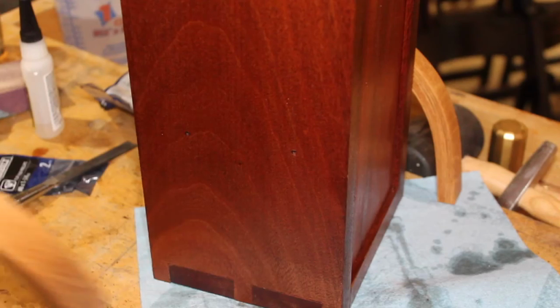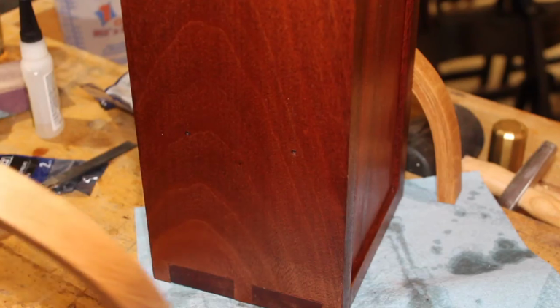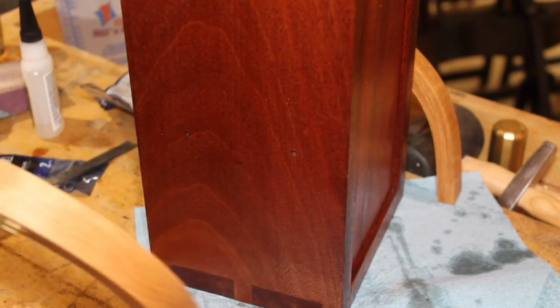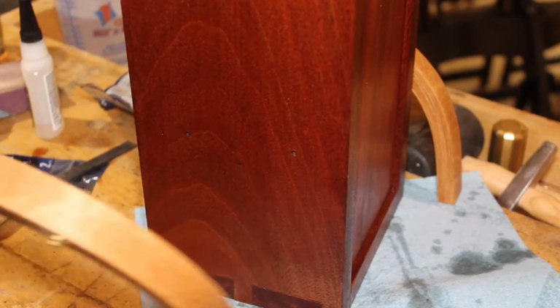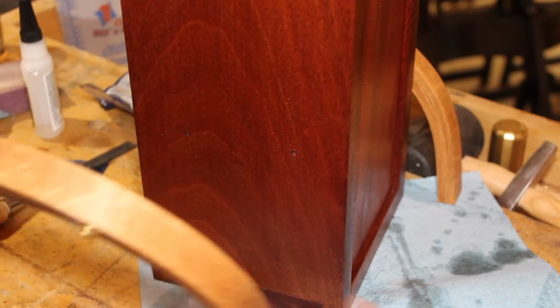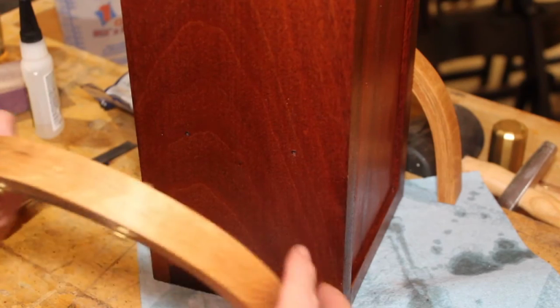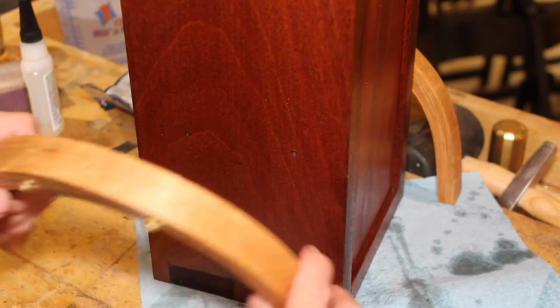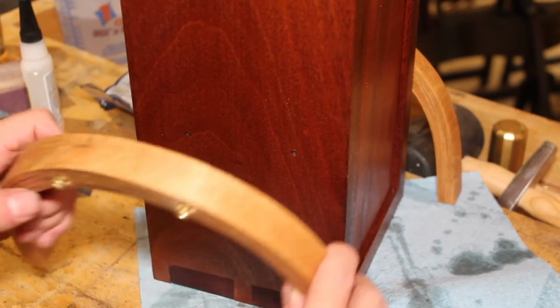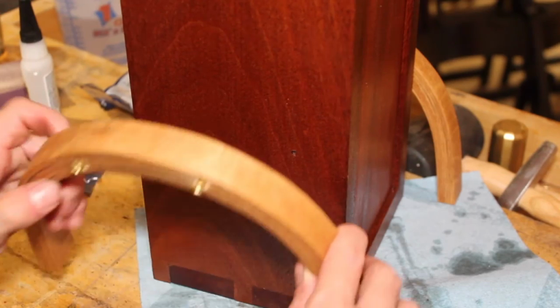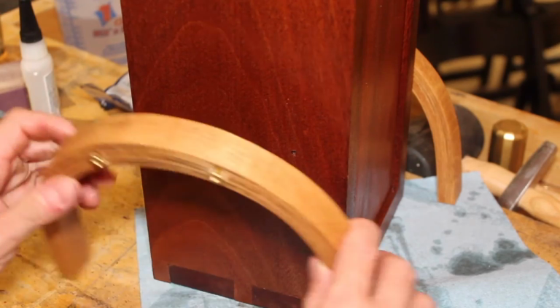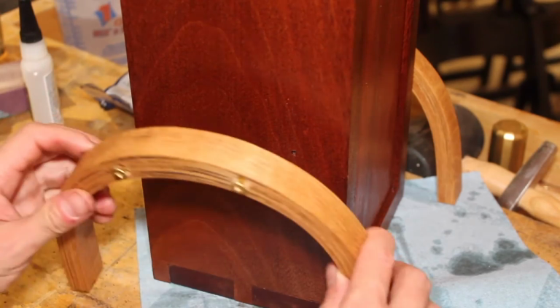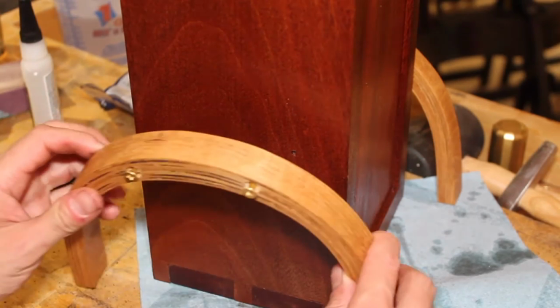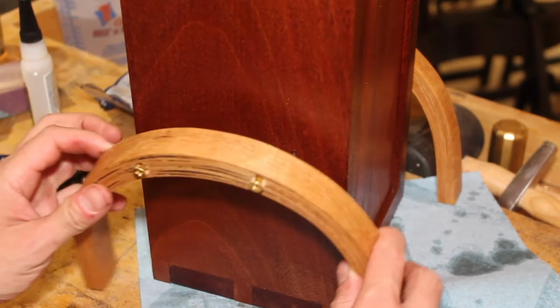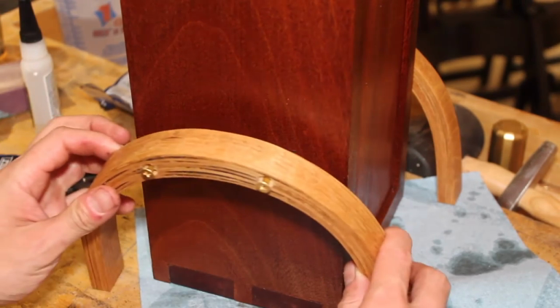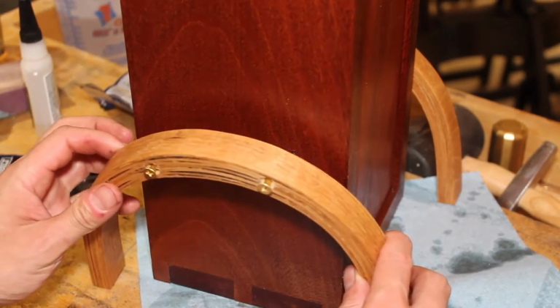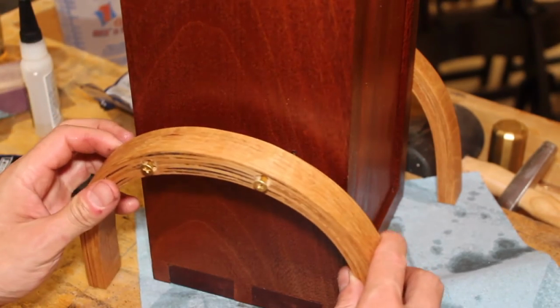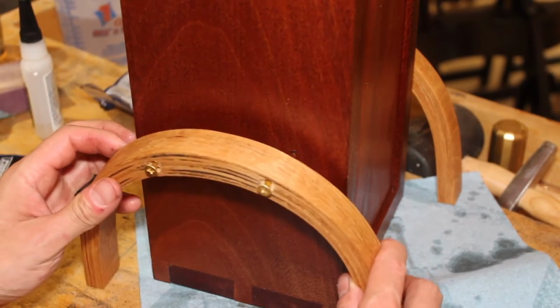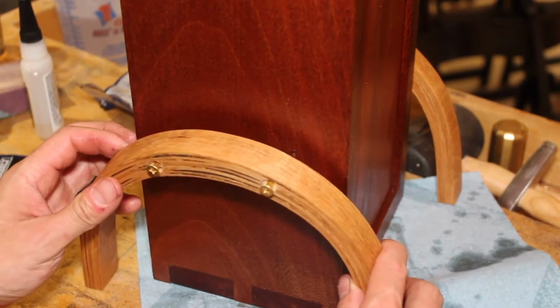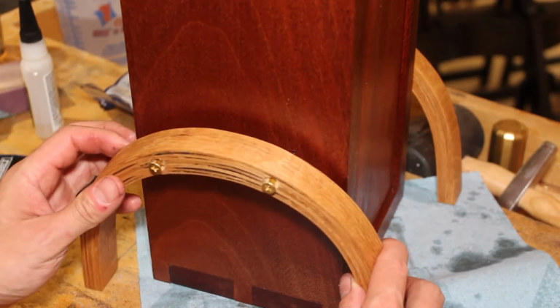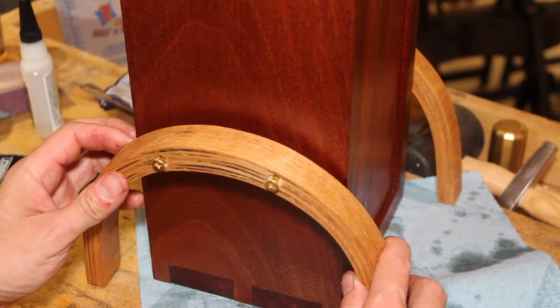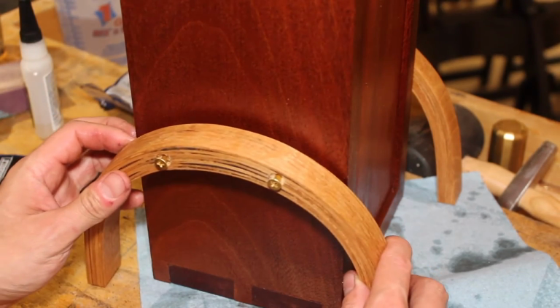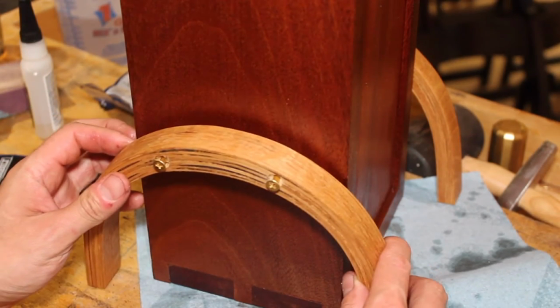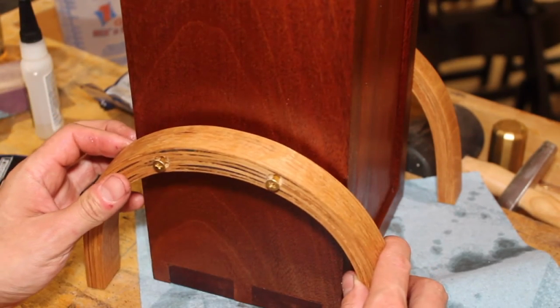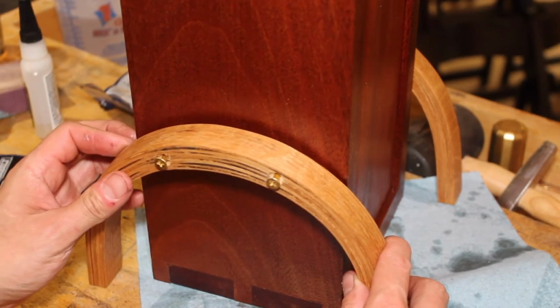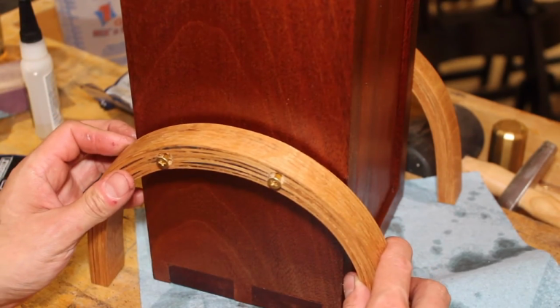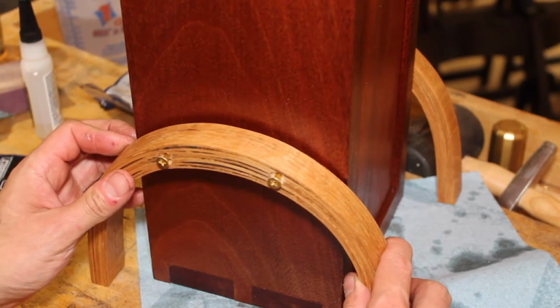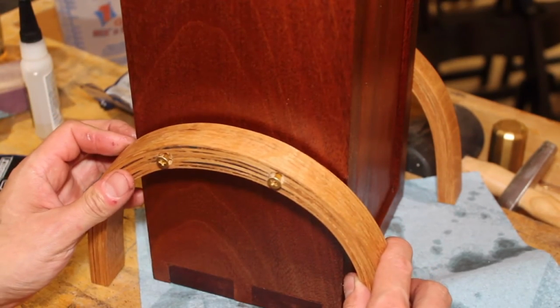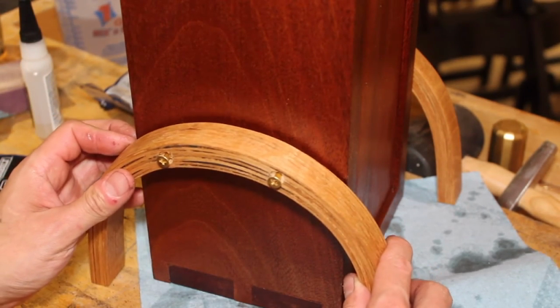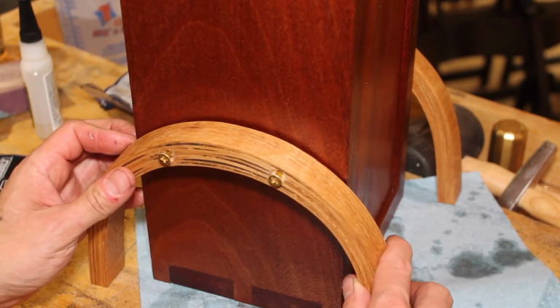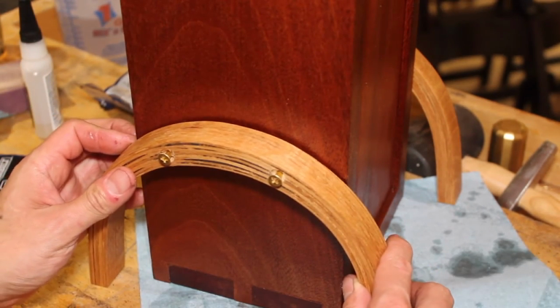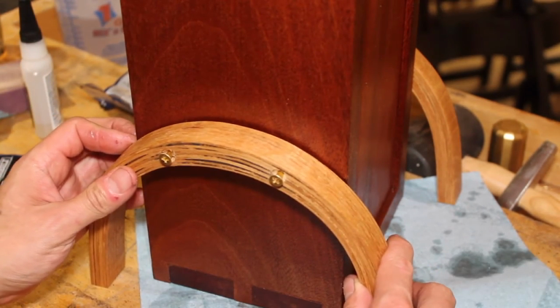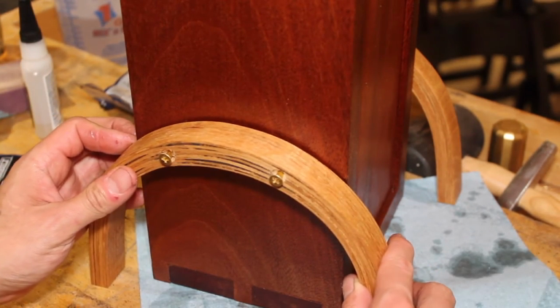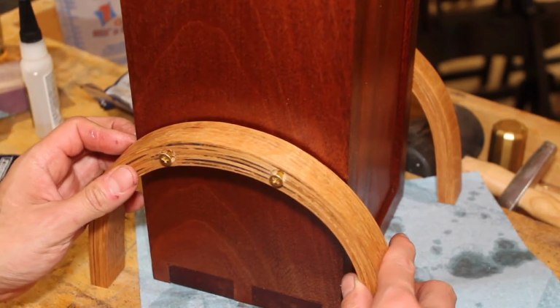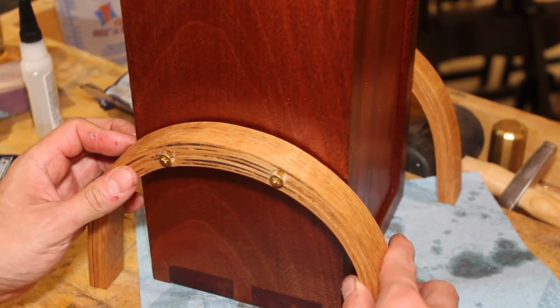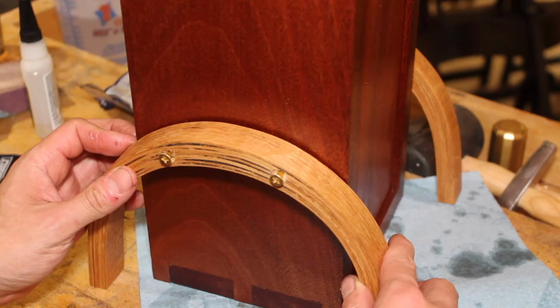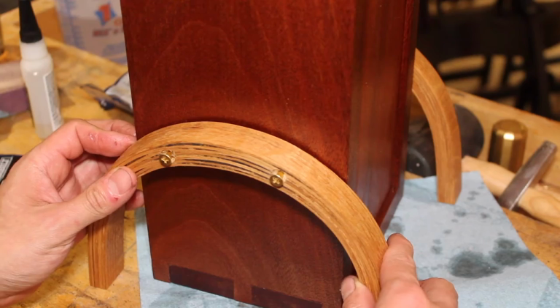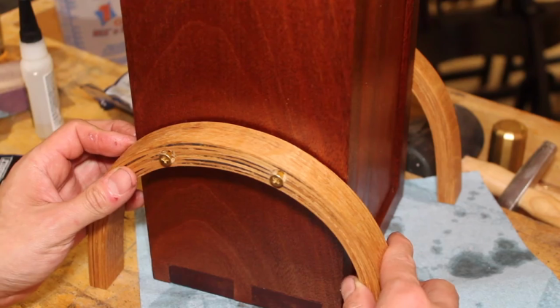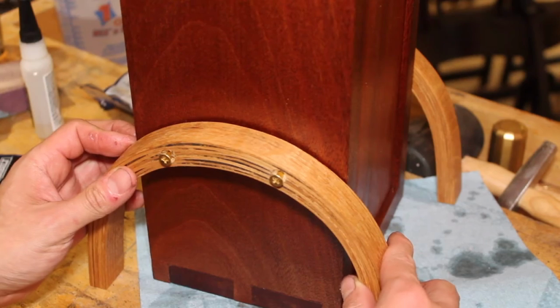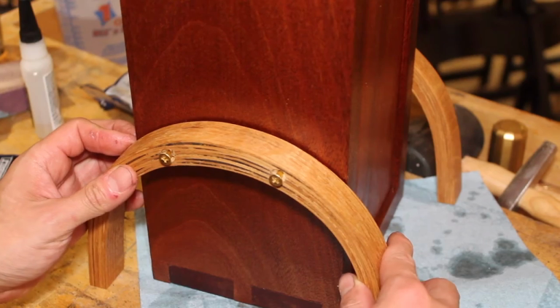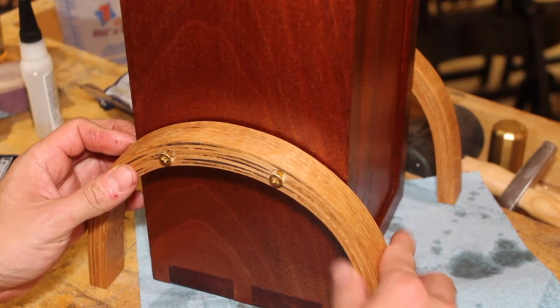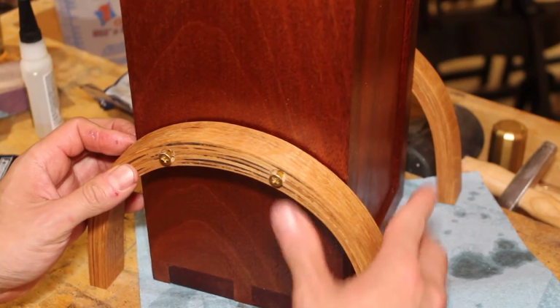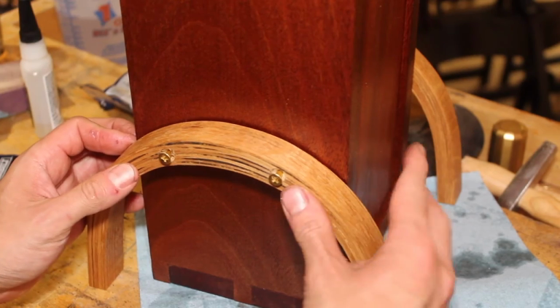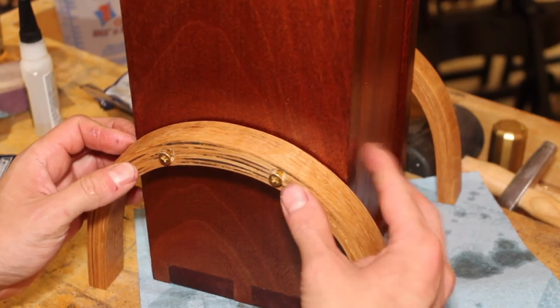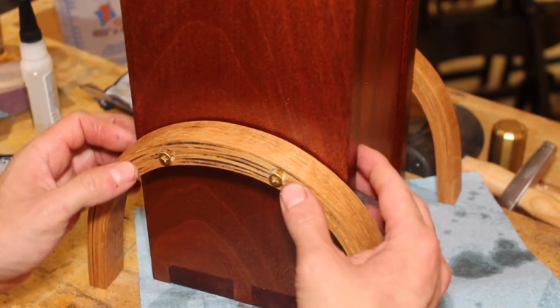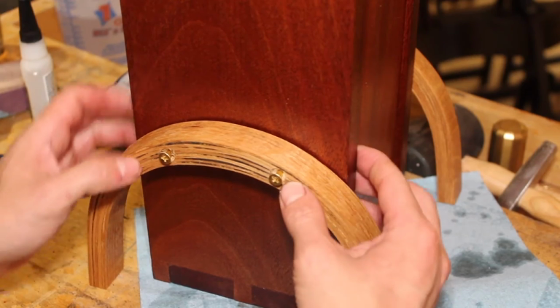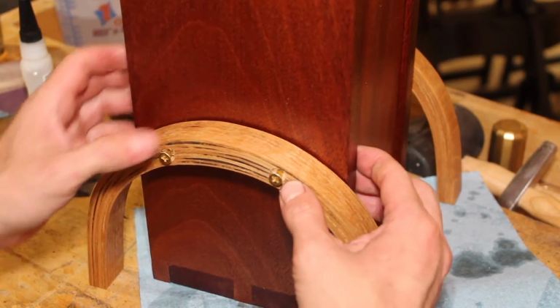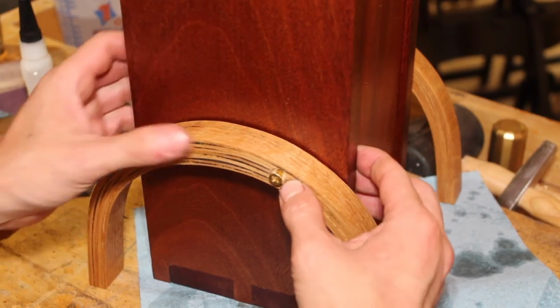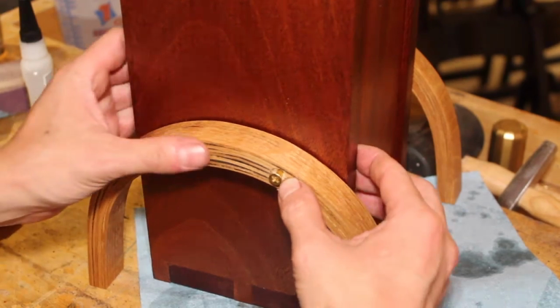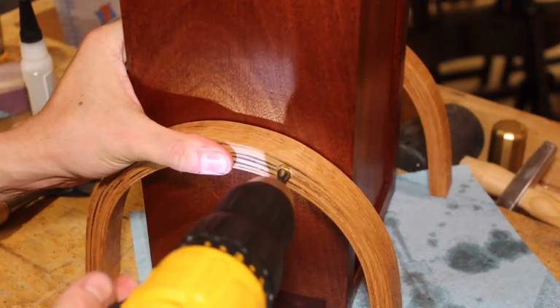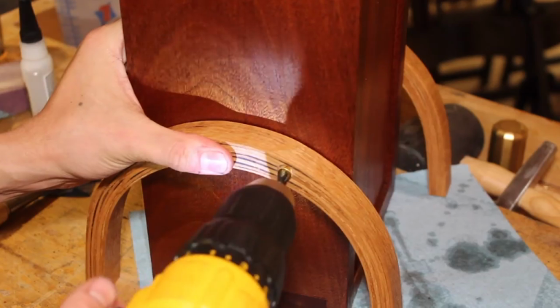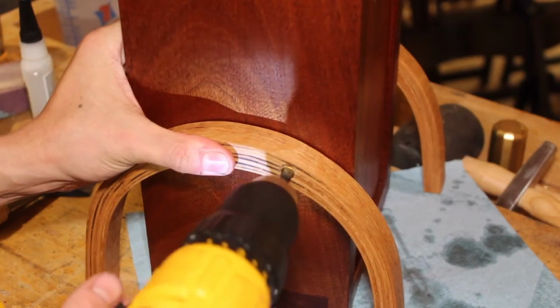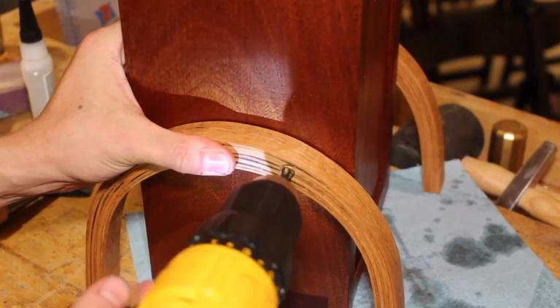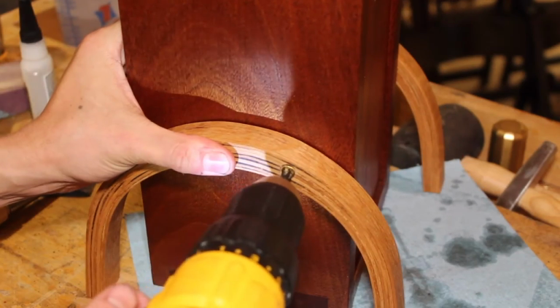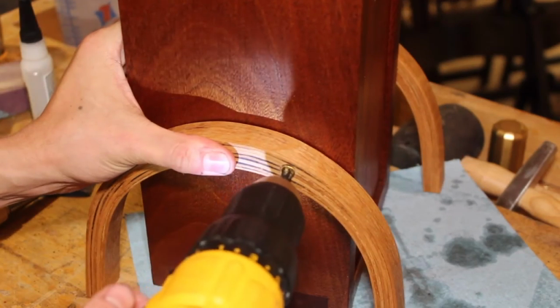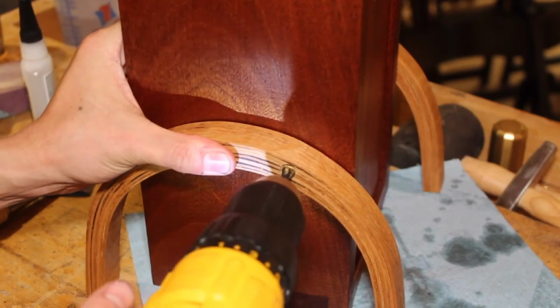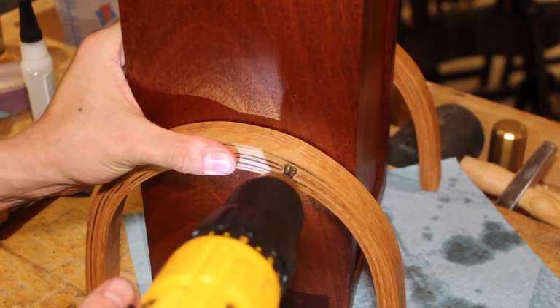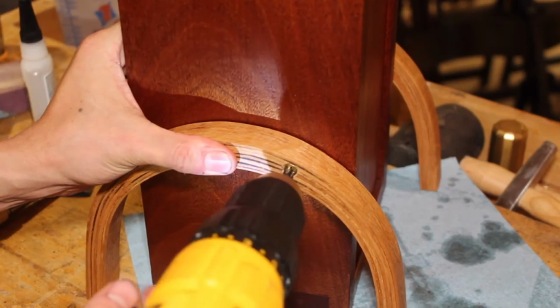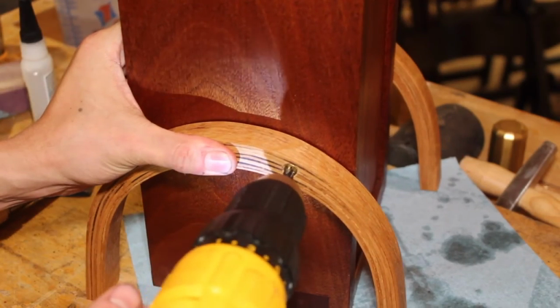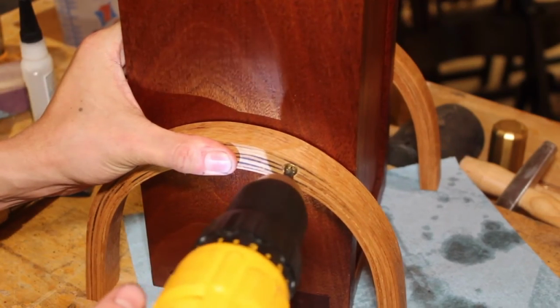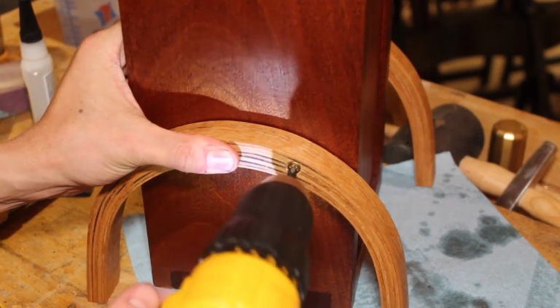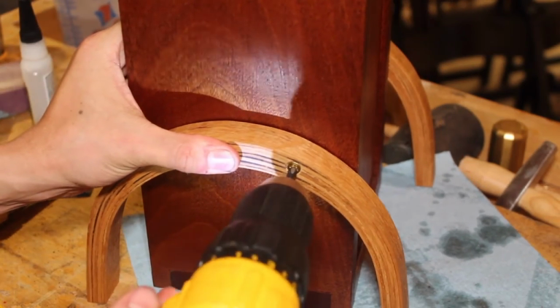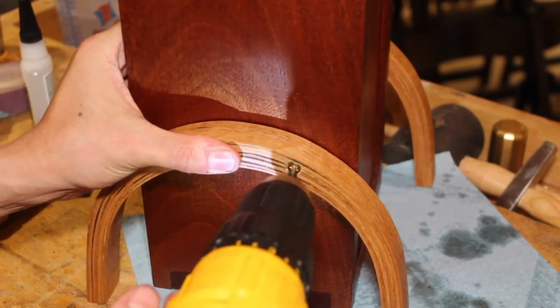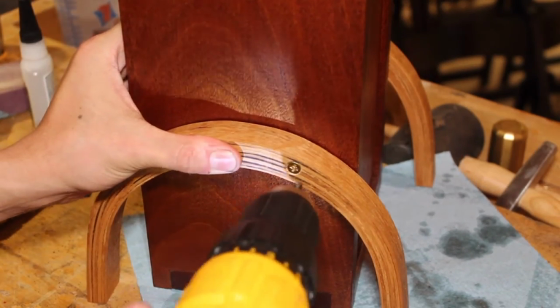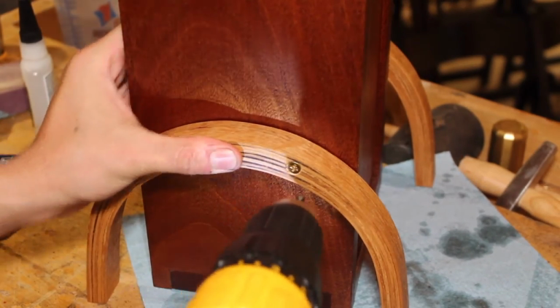I fixed the legs to the carcass by pre-drilling and countersinking some holes in the legs before mounting them with brass screws.